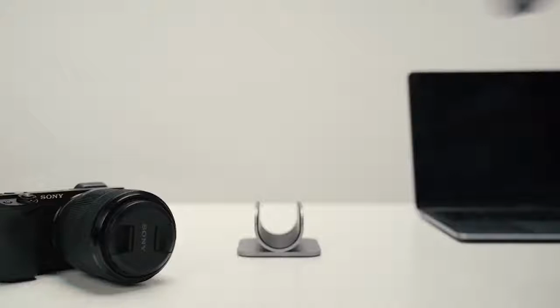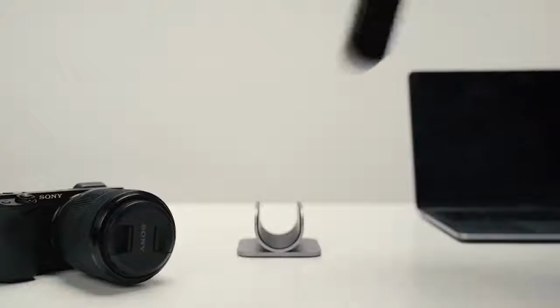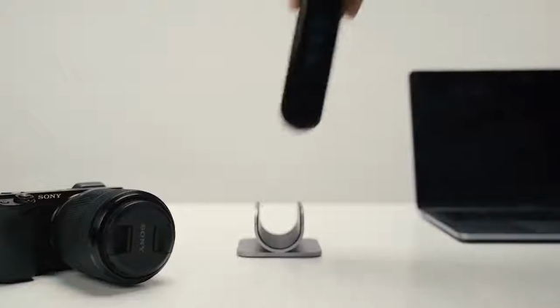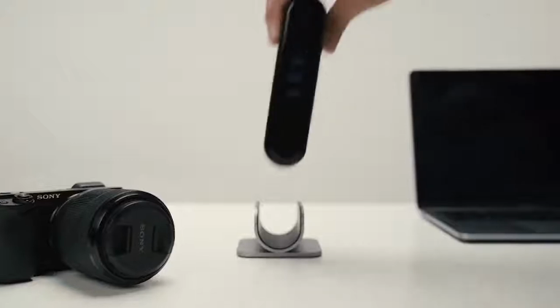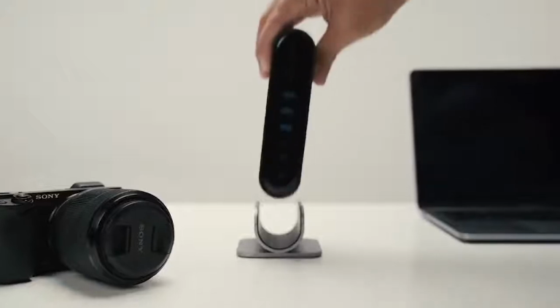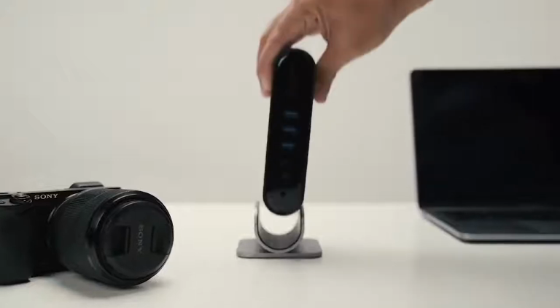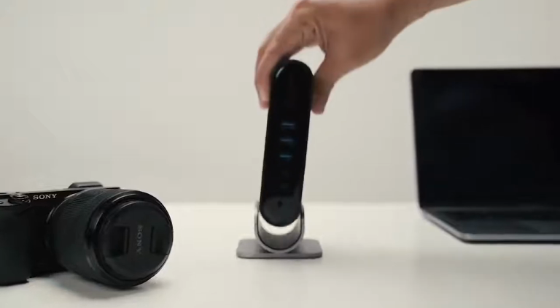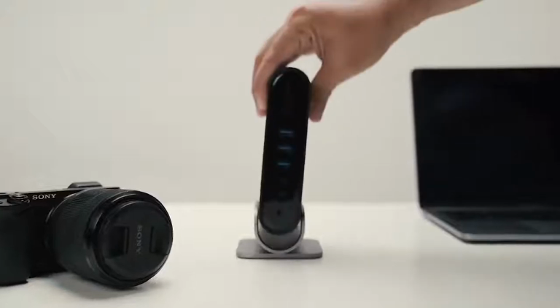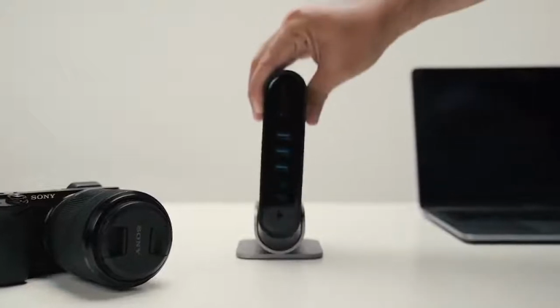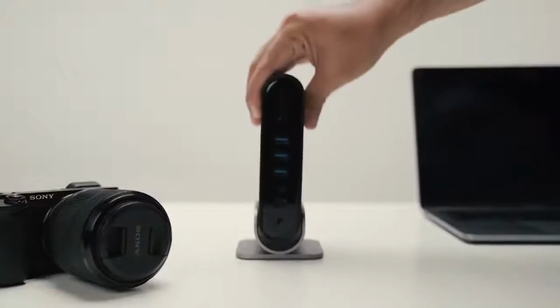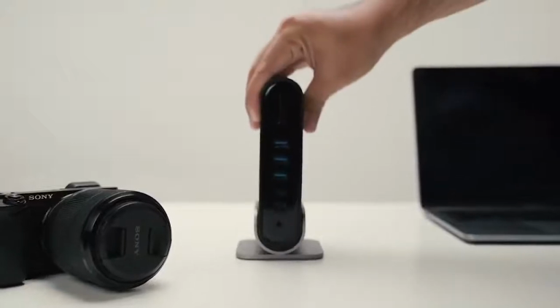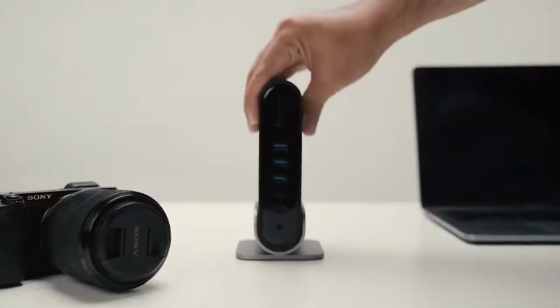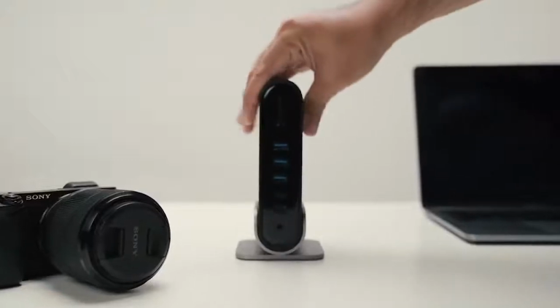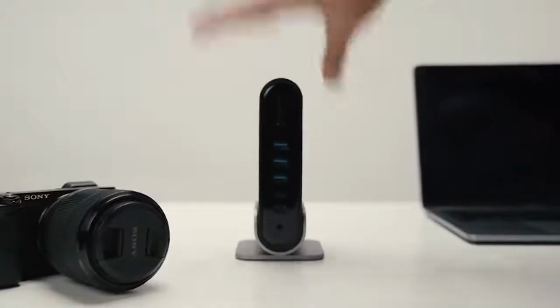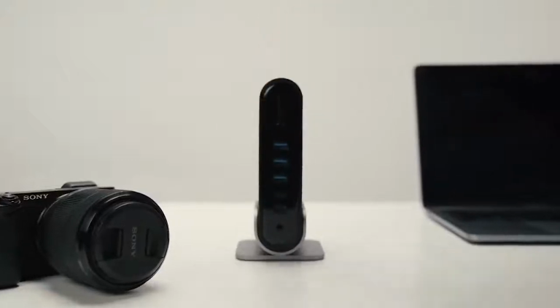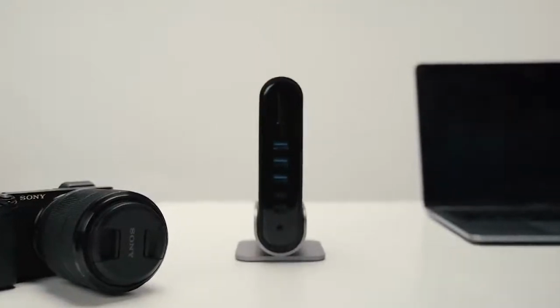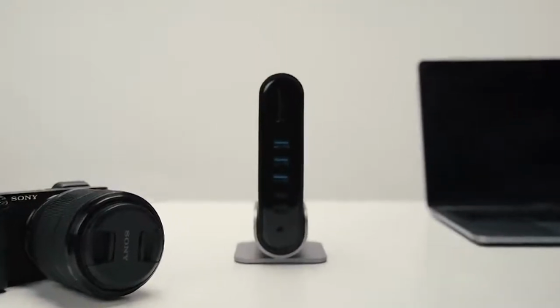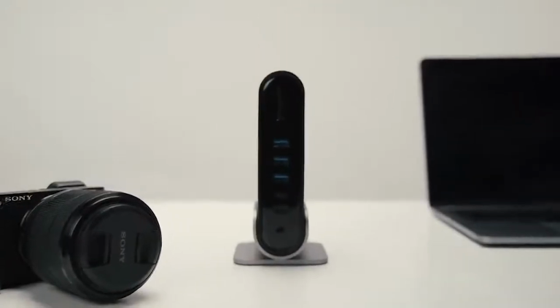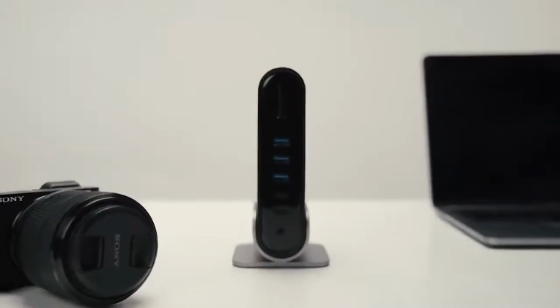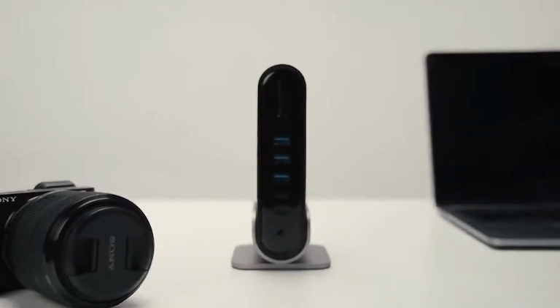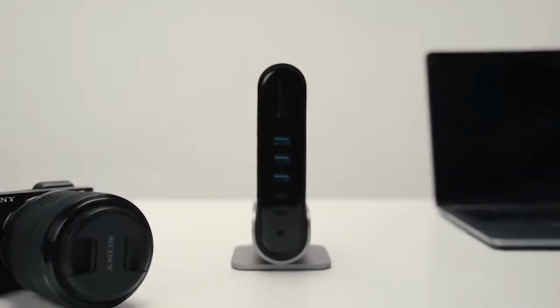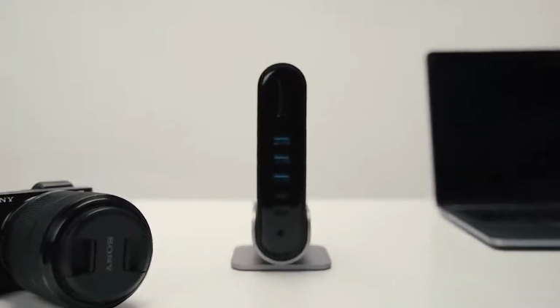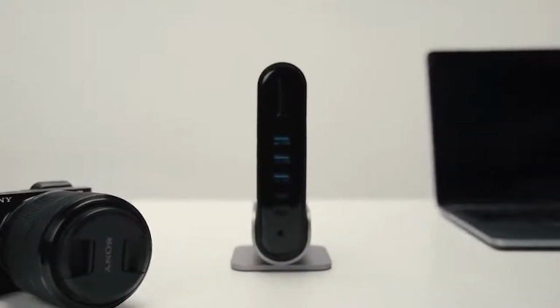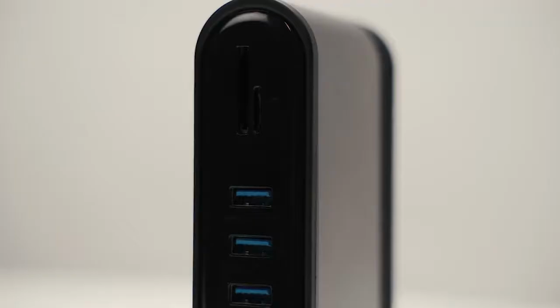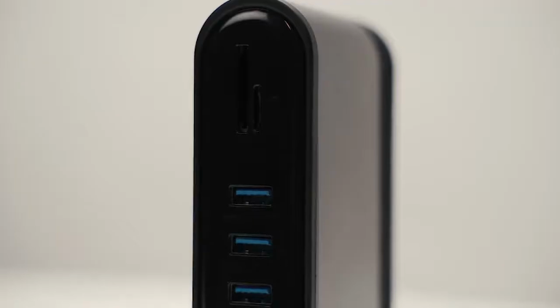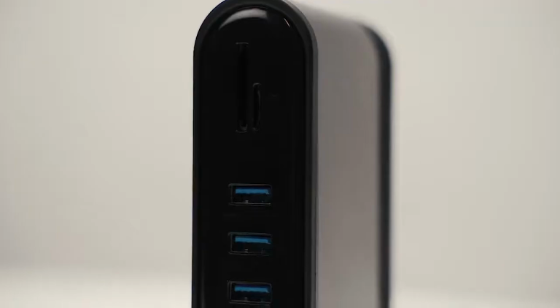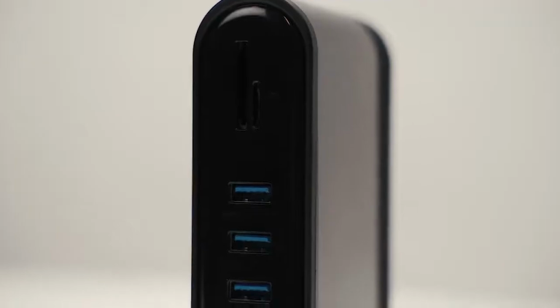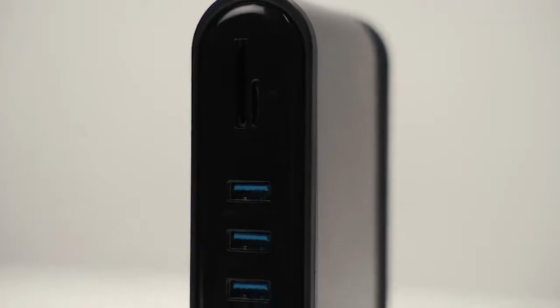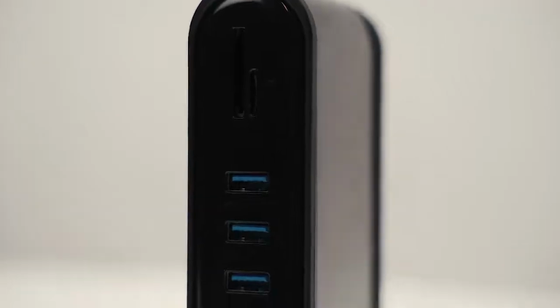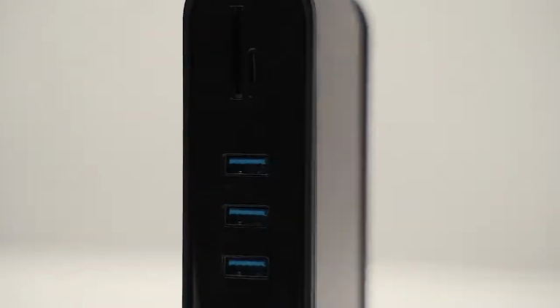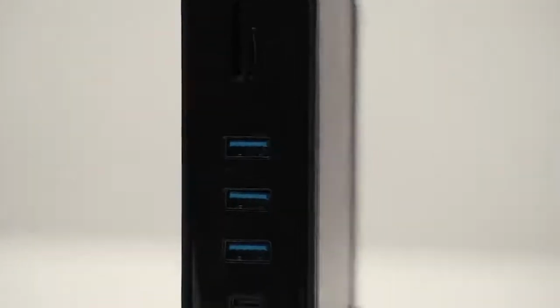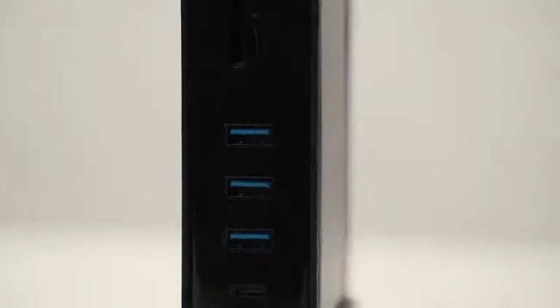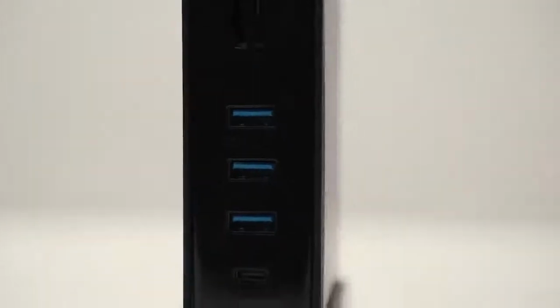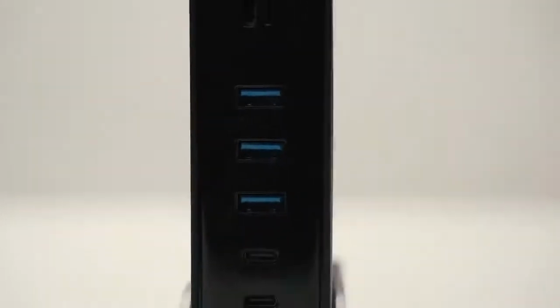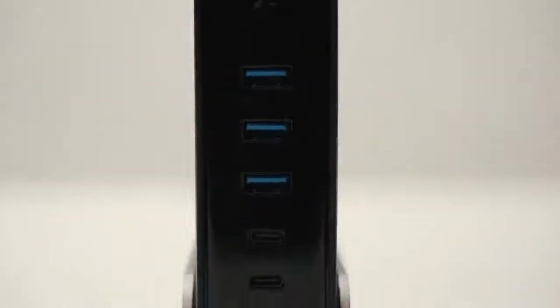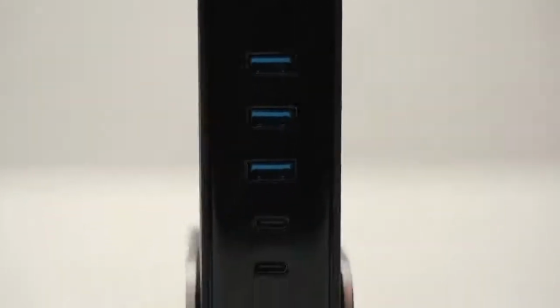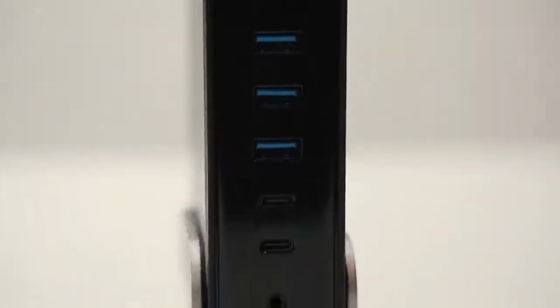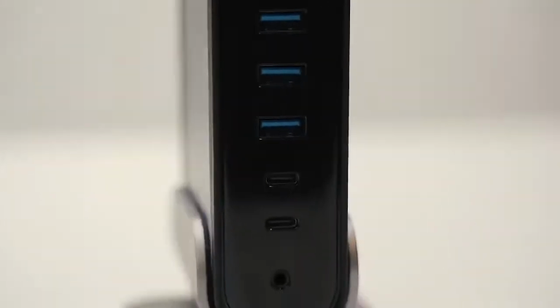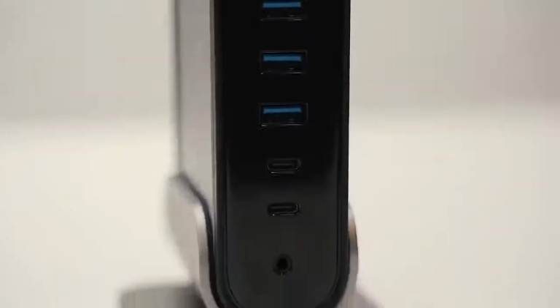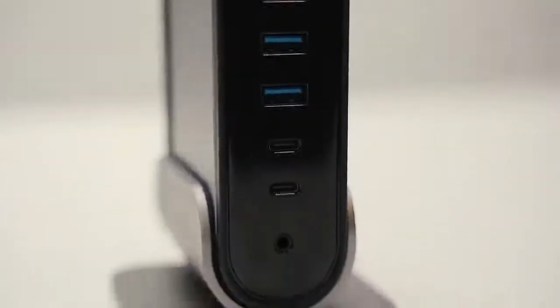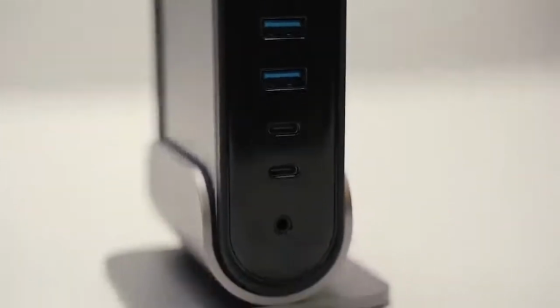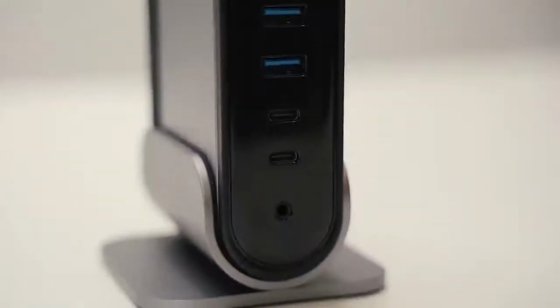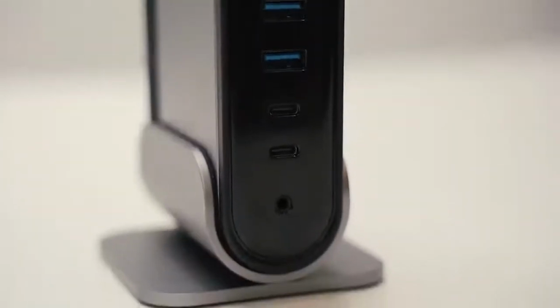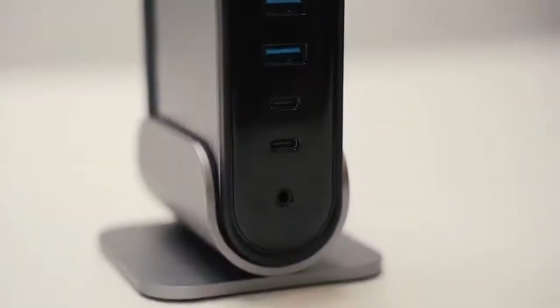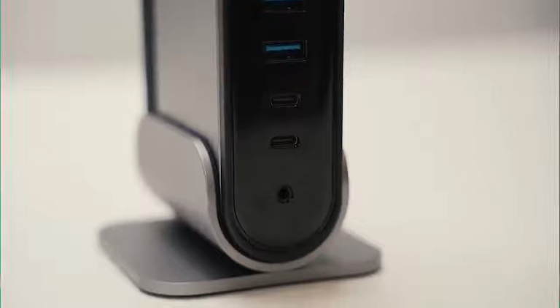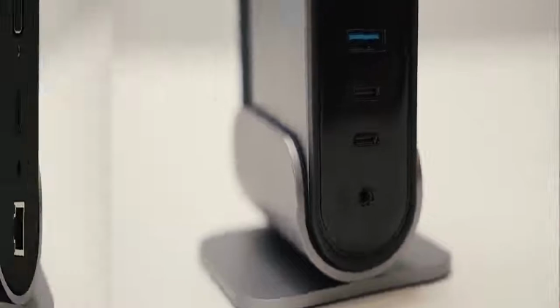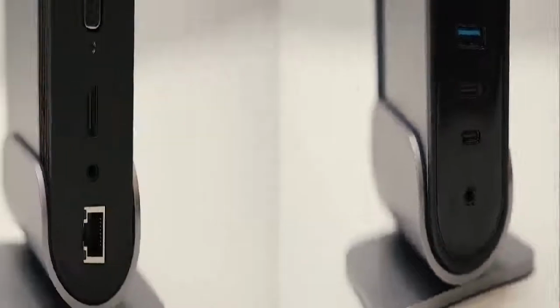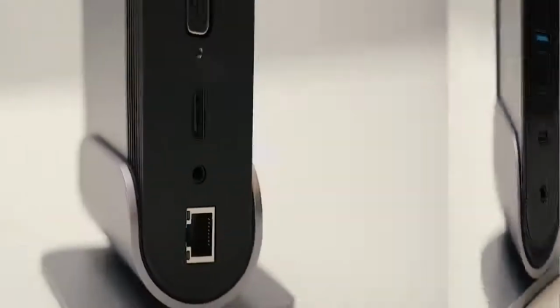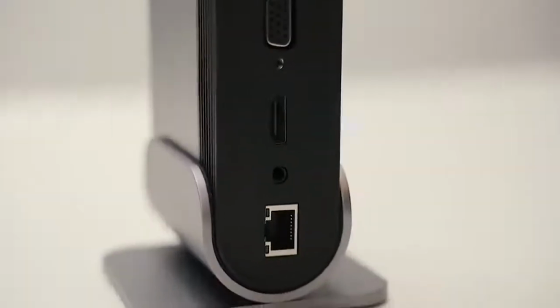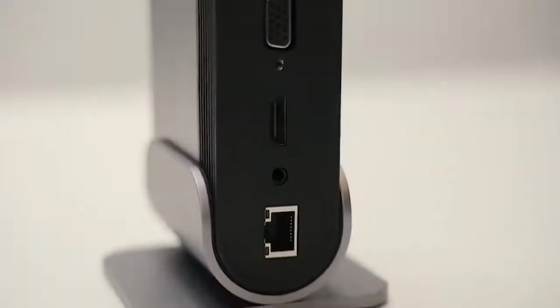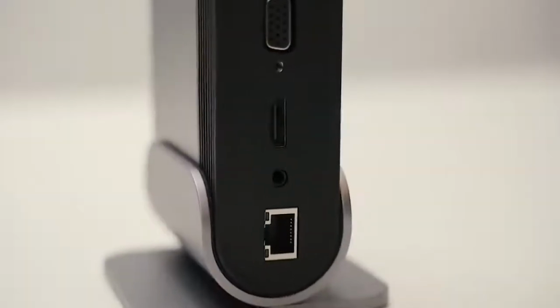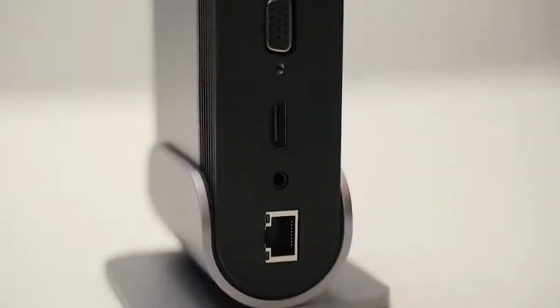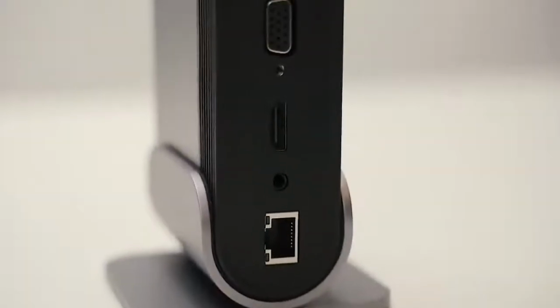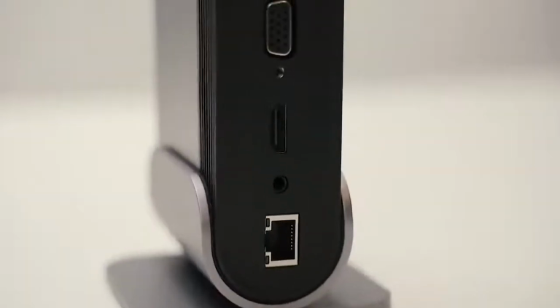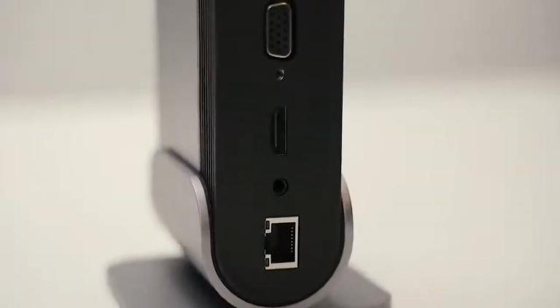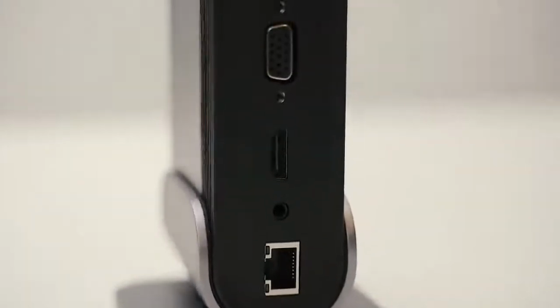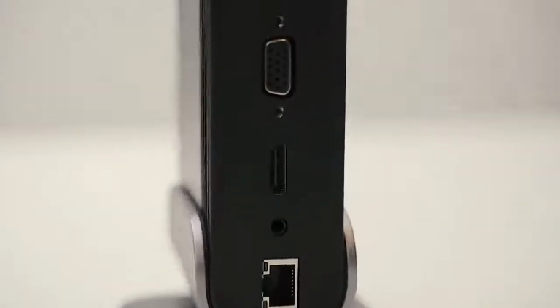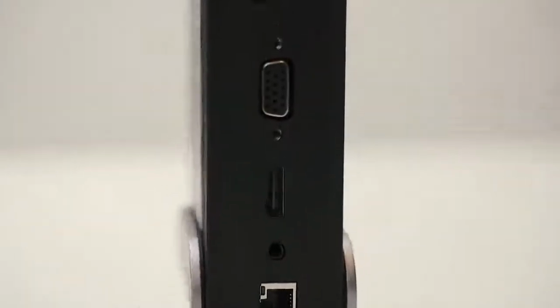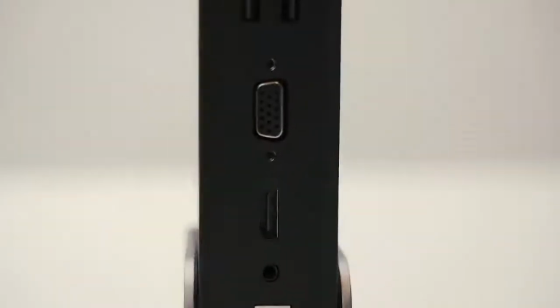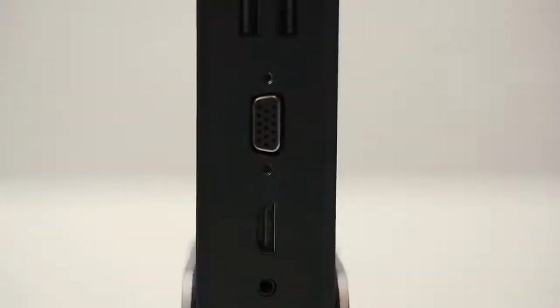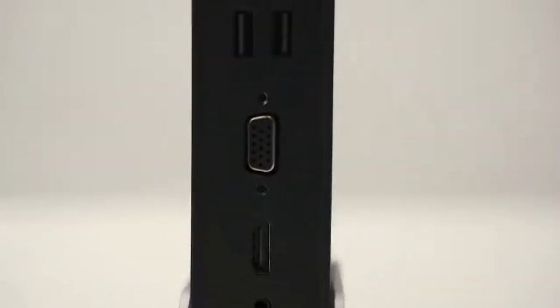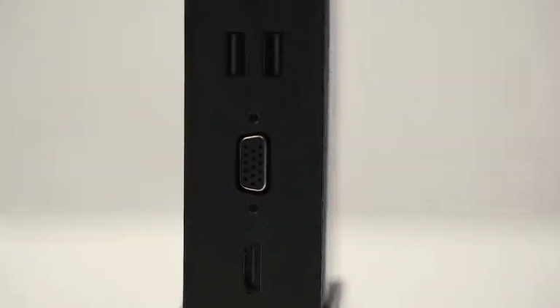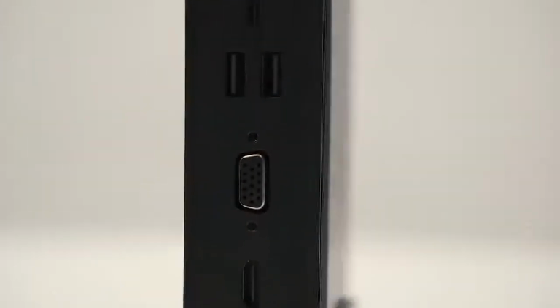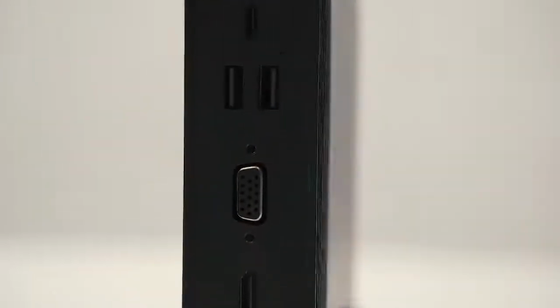Introducing TitanHub. TitanHub has 16 ports to connect your peripherals while keeping the host device charged.